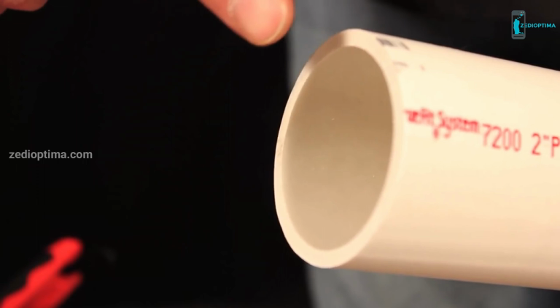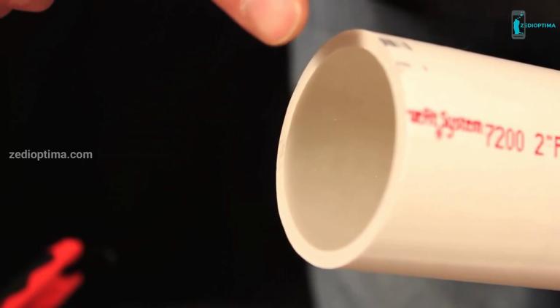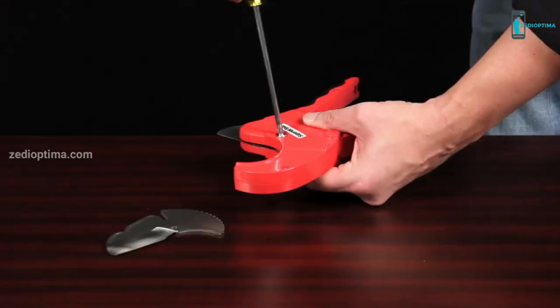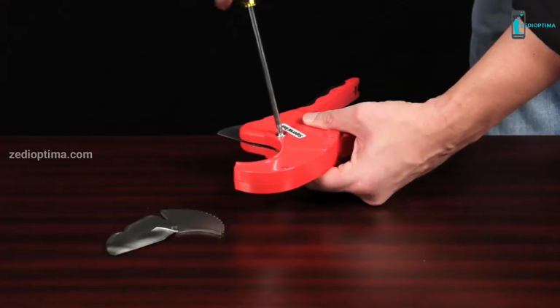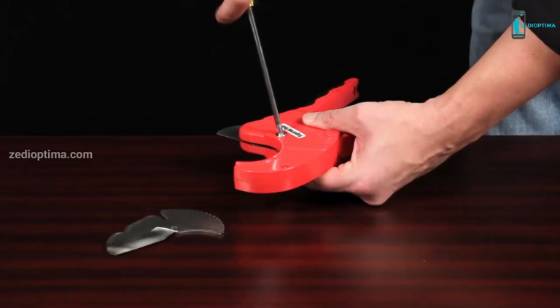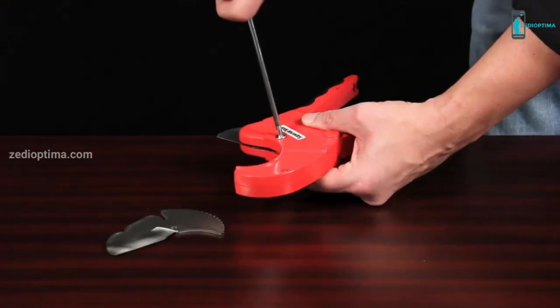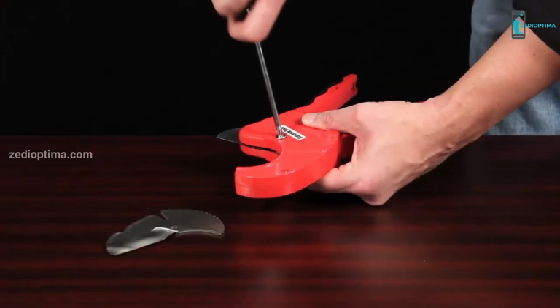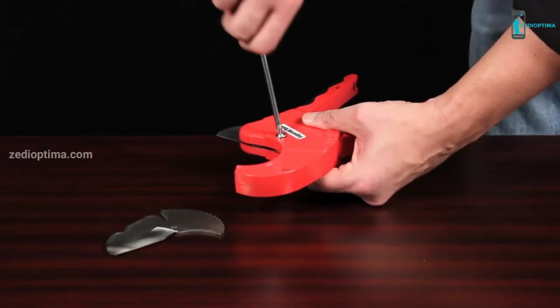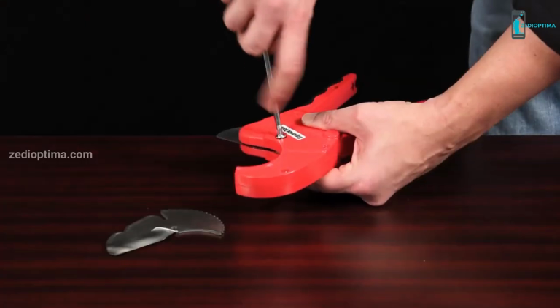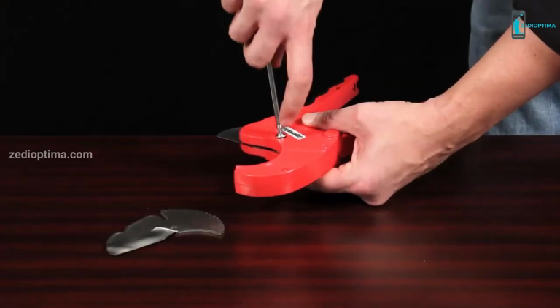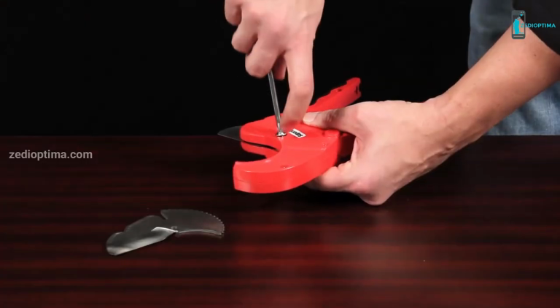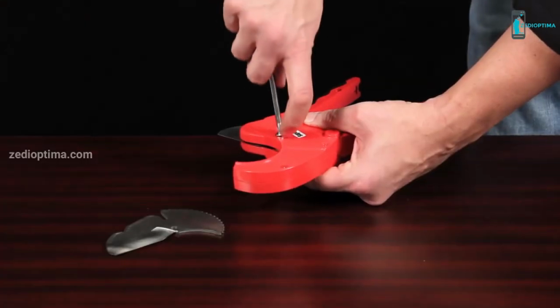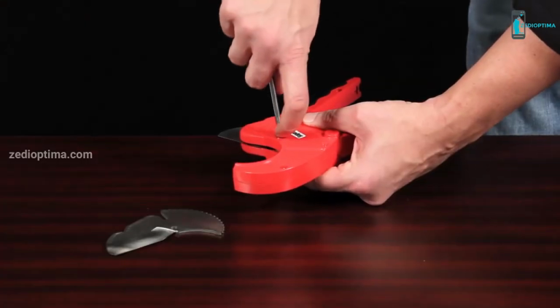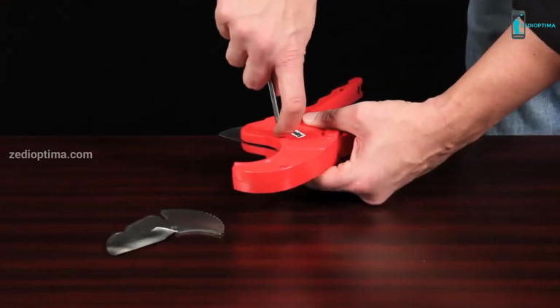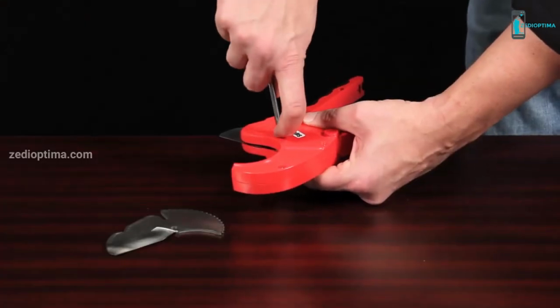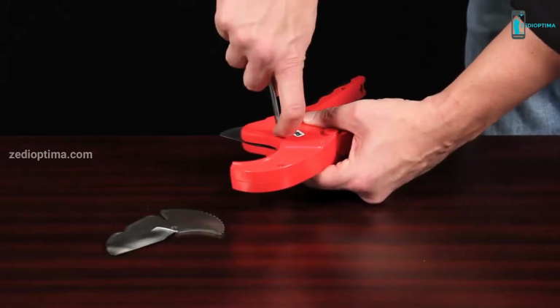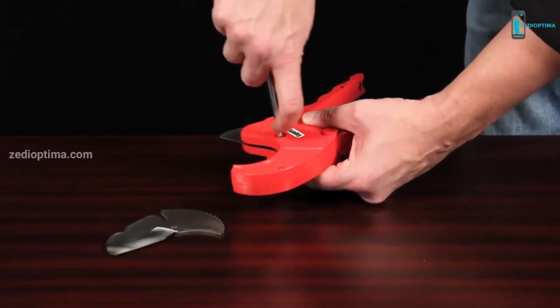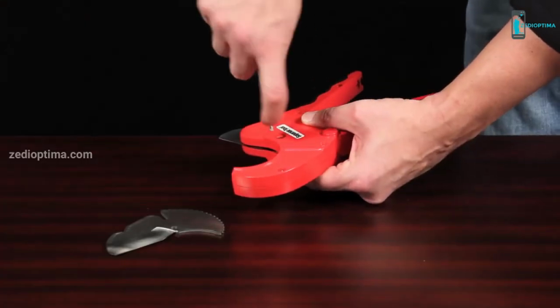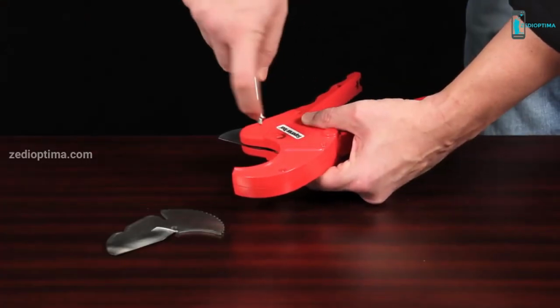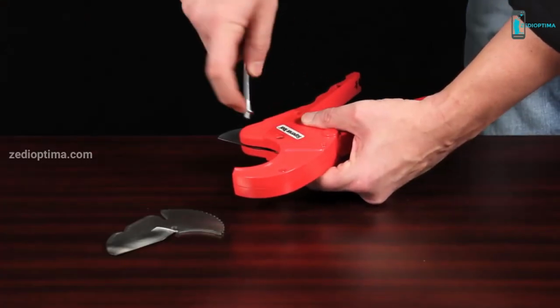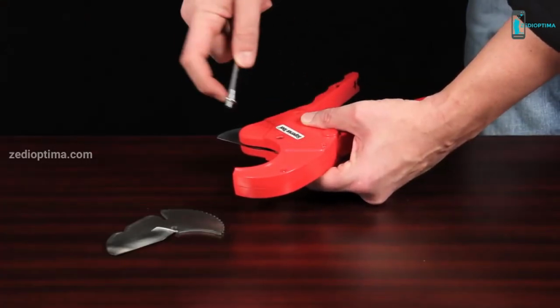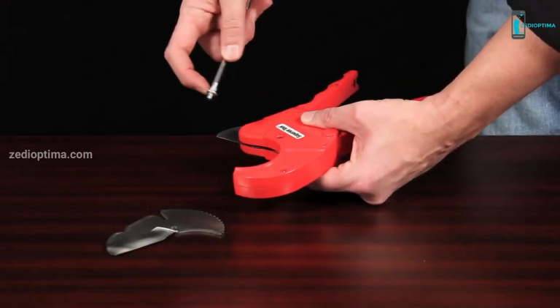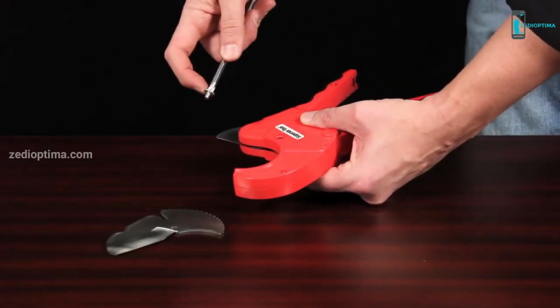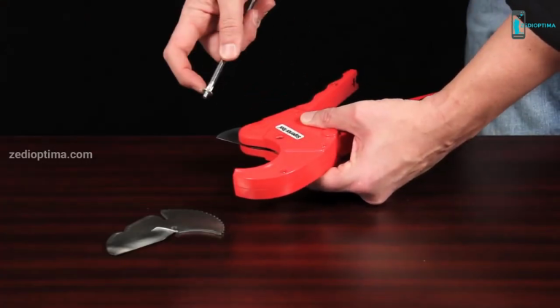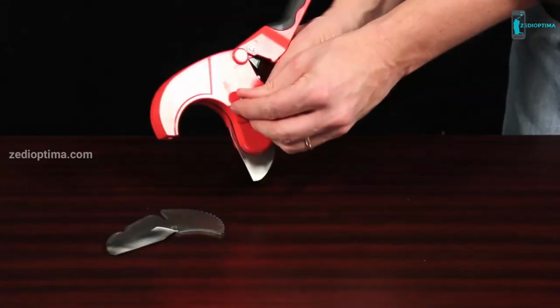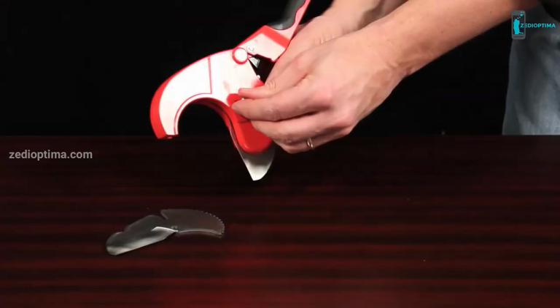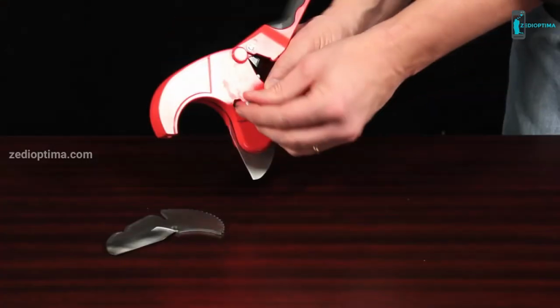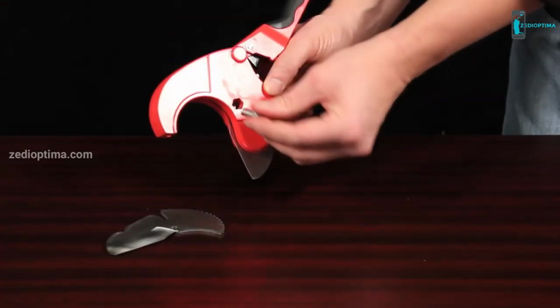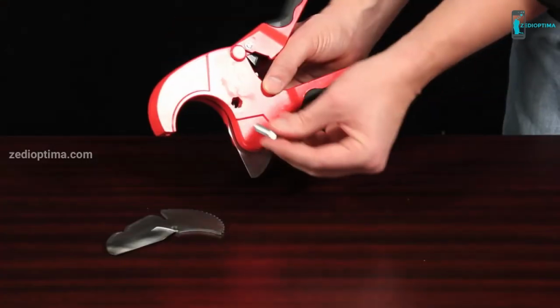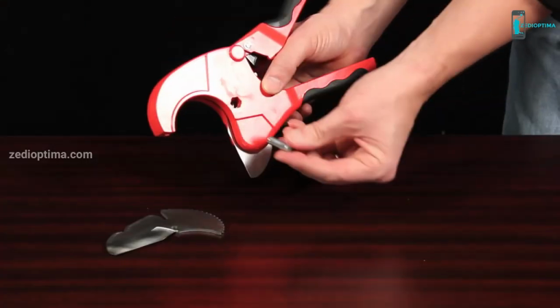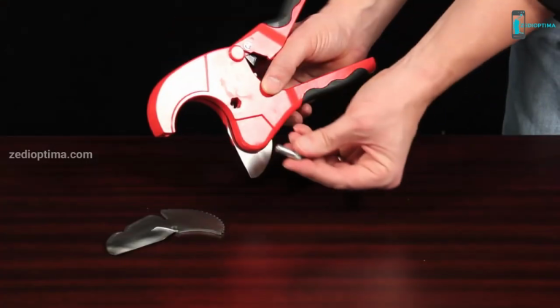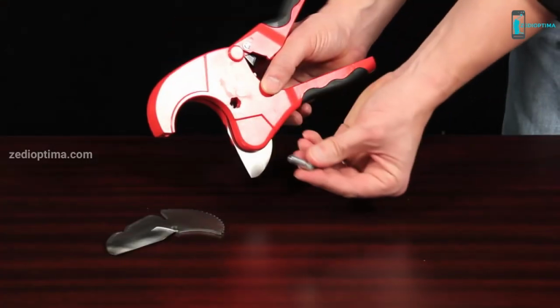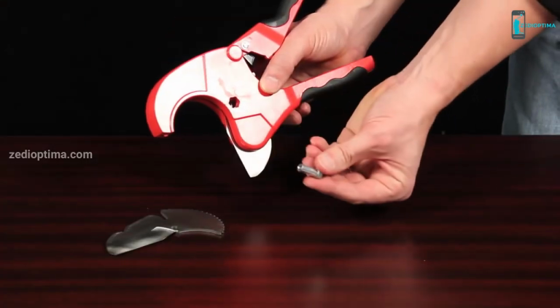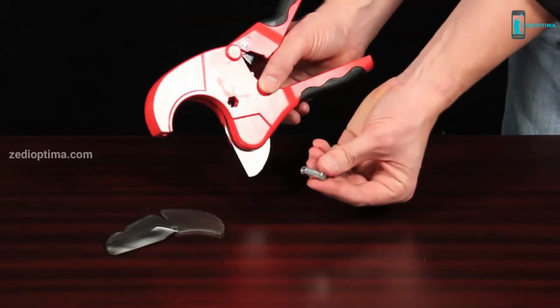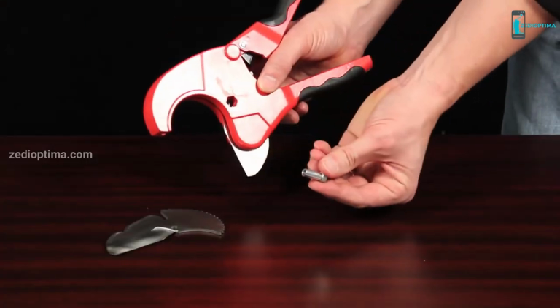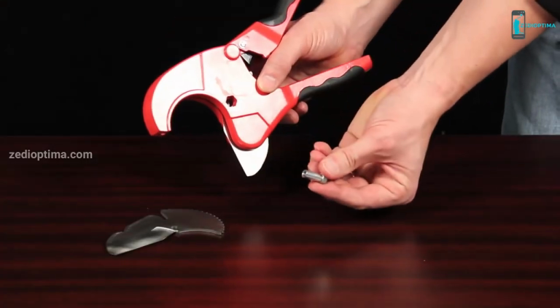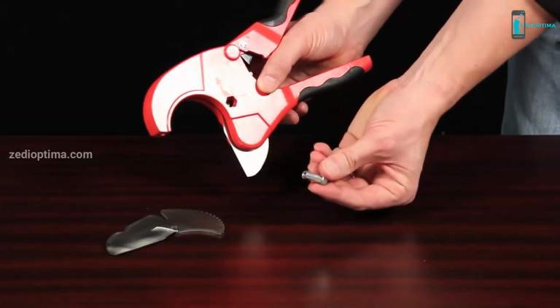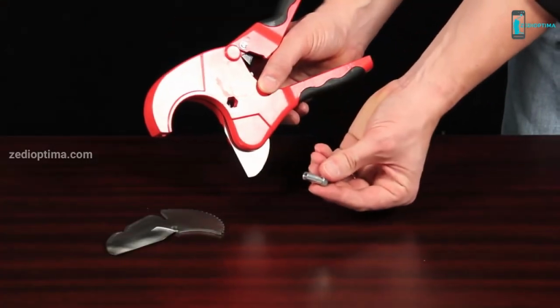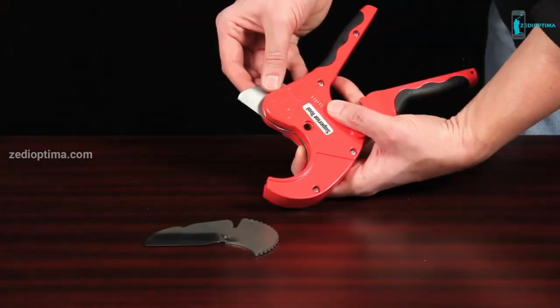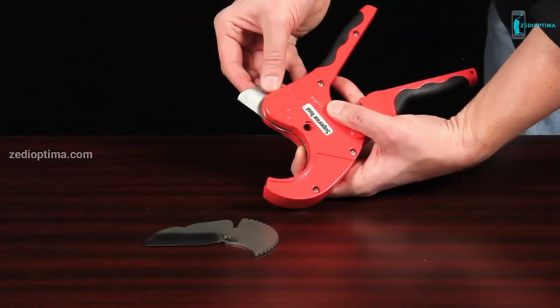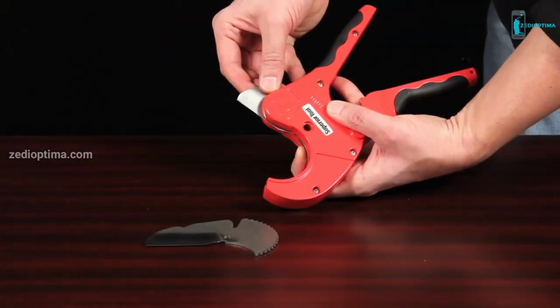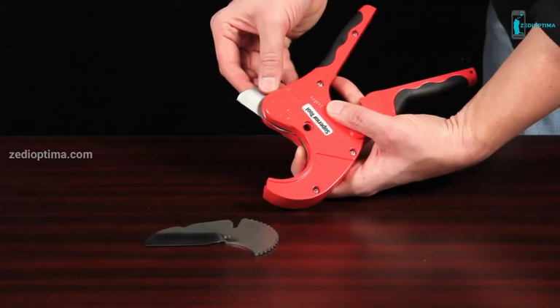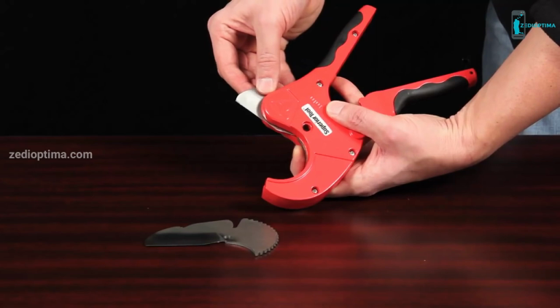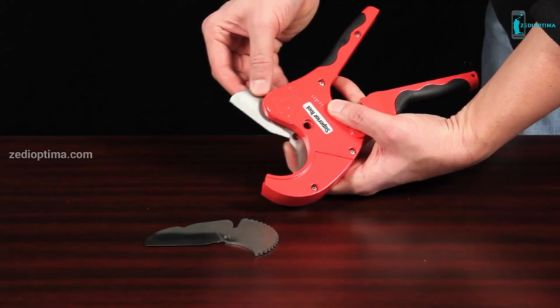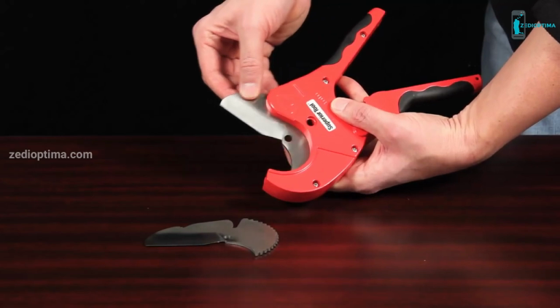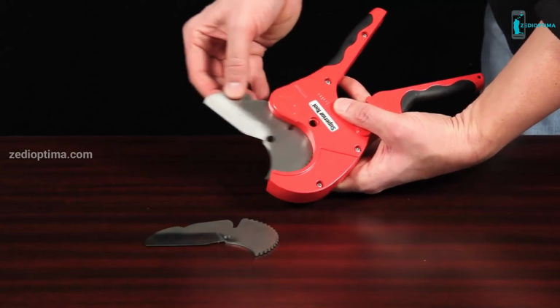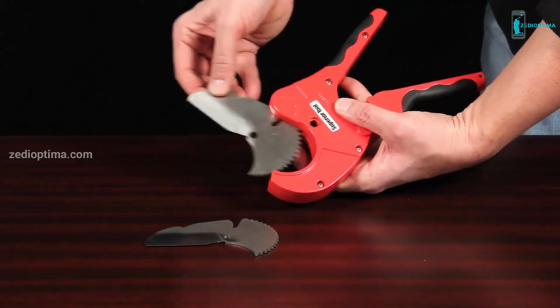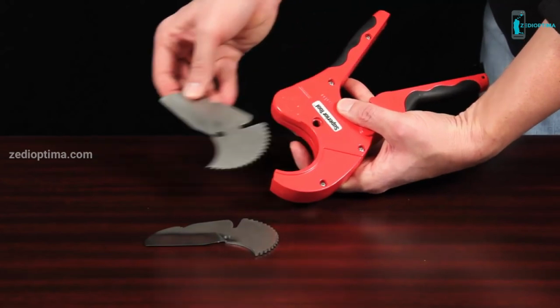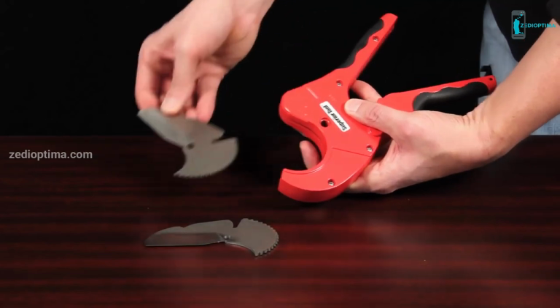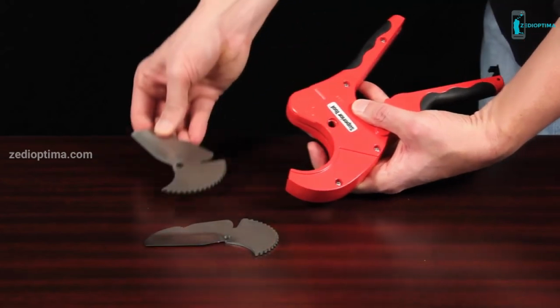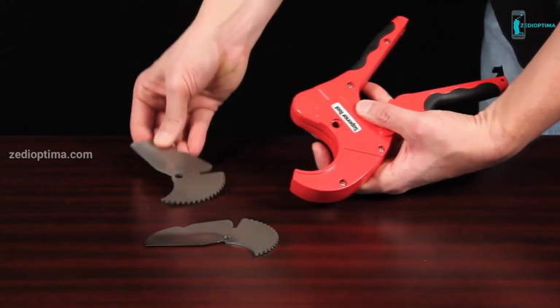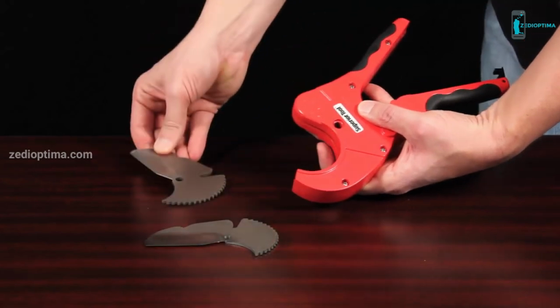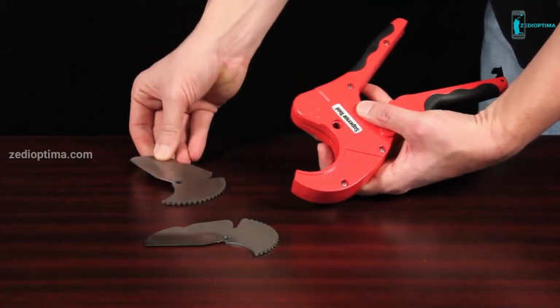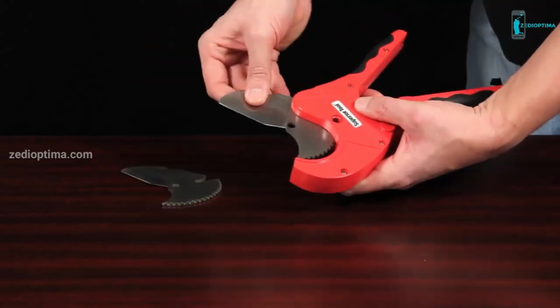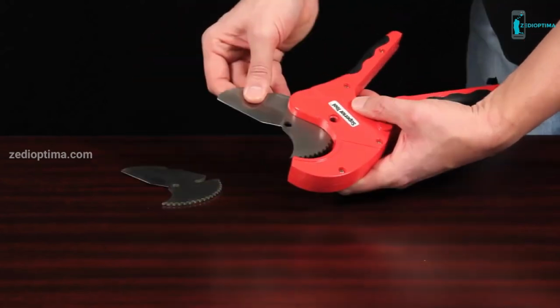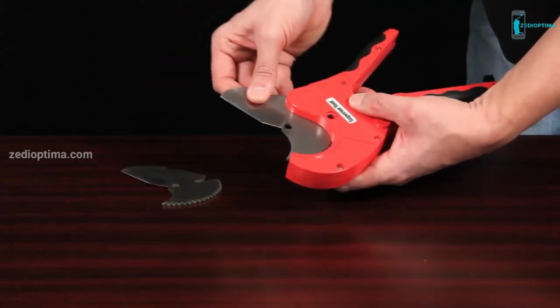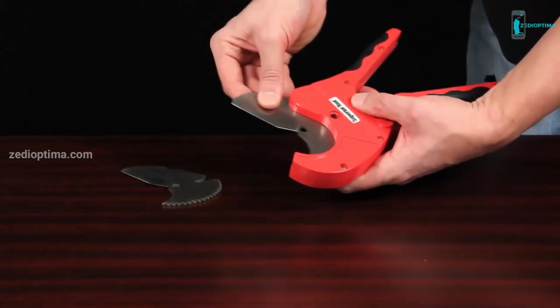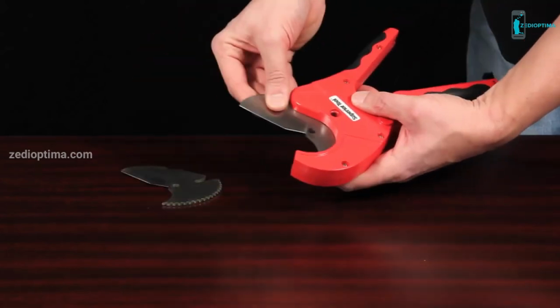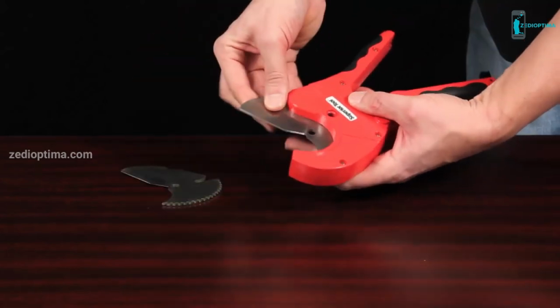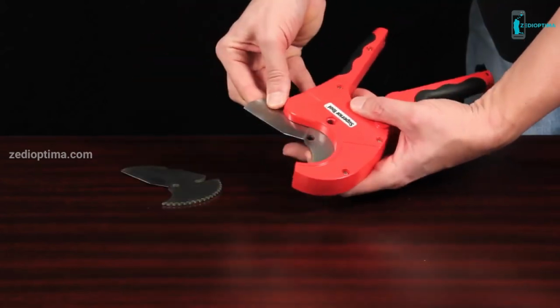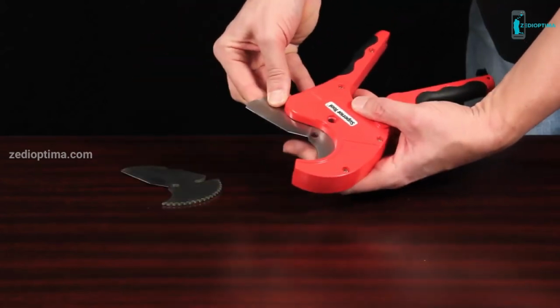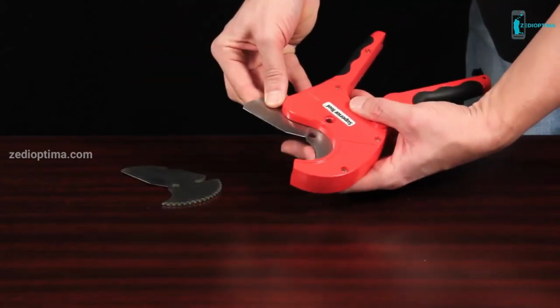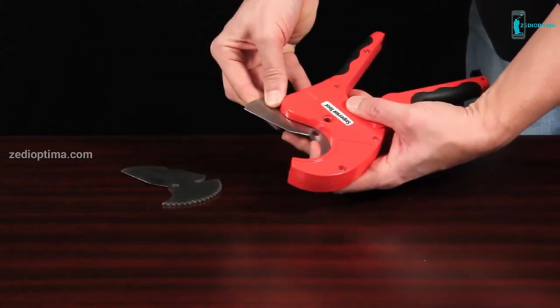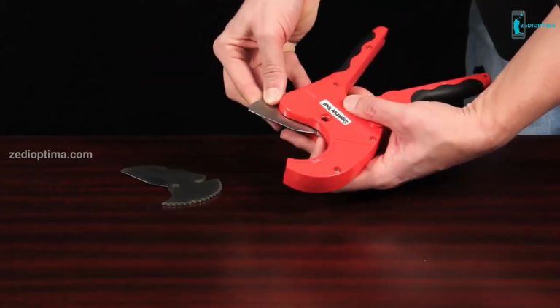If the blade begins to dull, it's no problem. The no-rust stainless steel blade can easily be replaced by simply removing one screw.